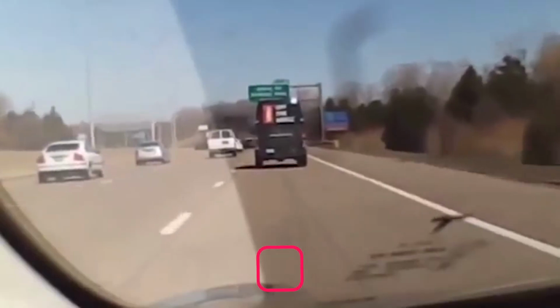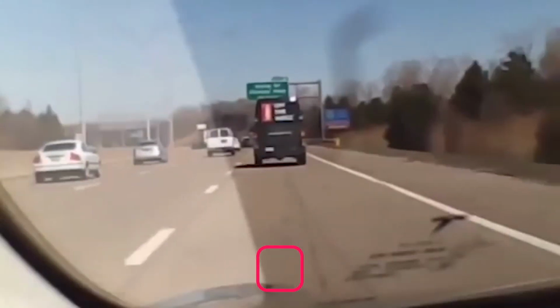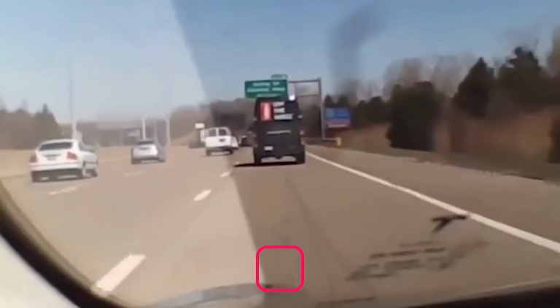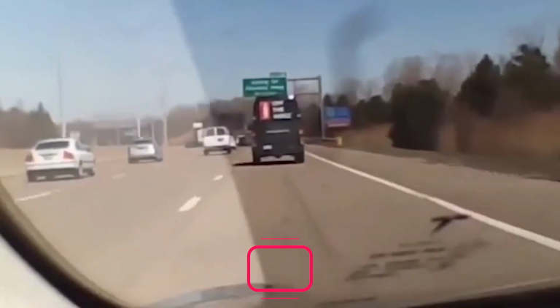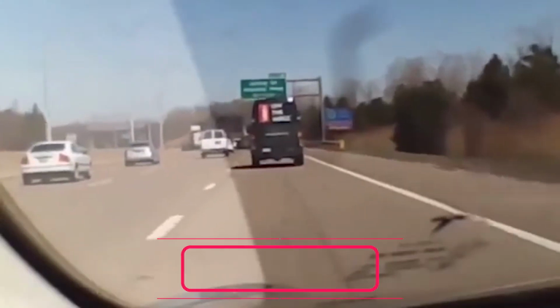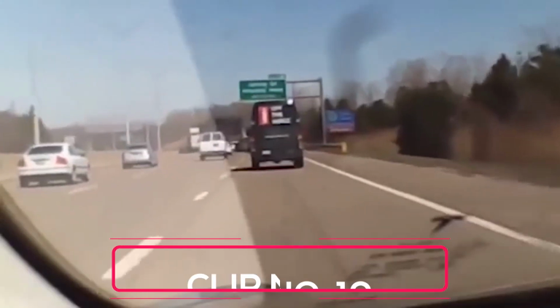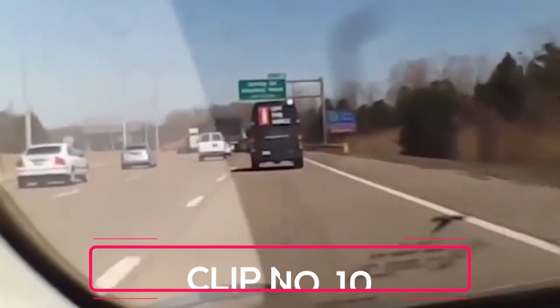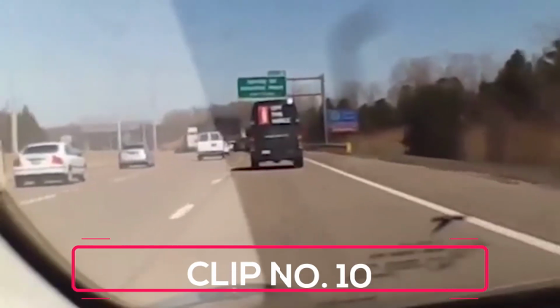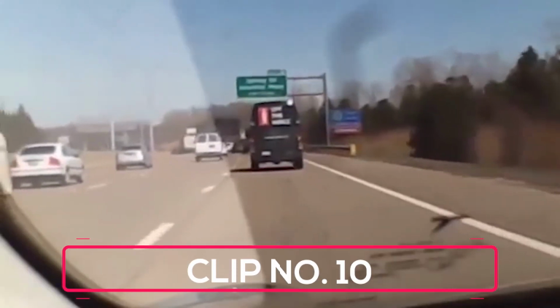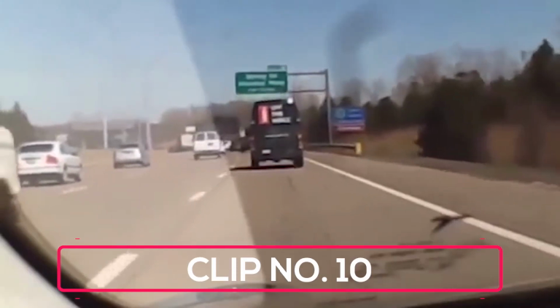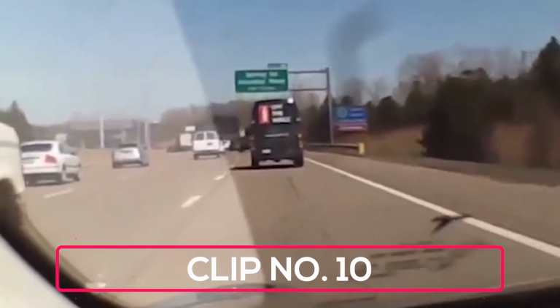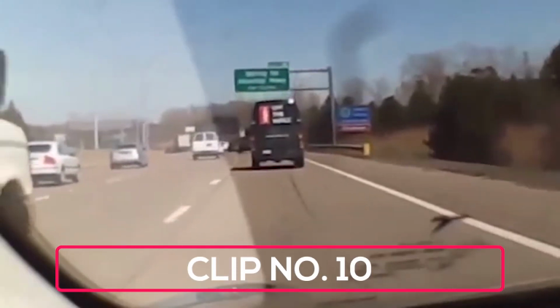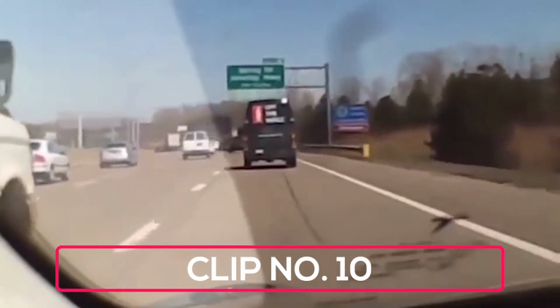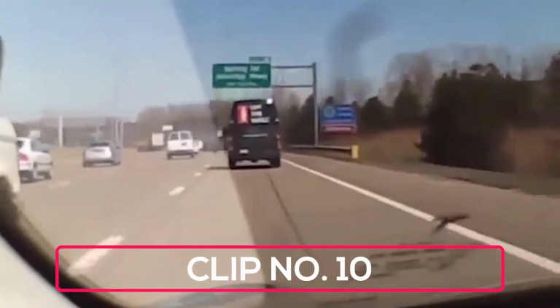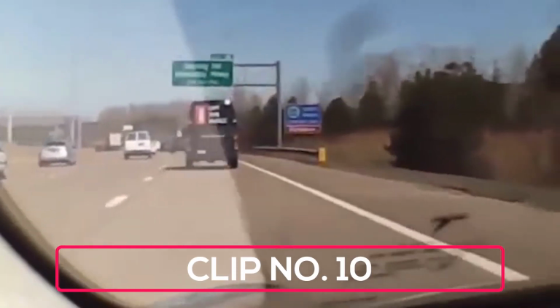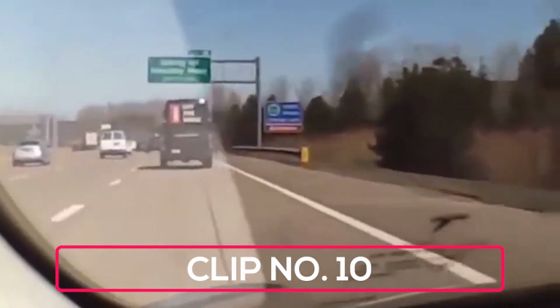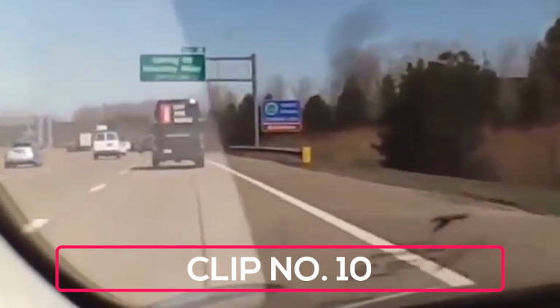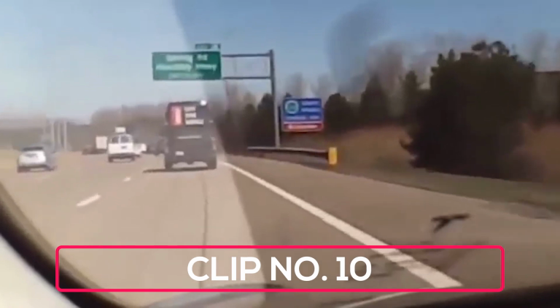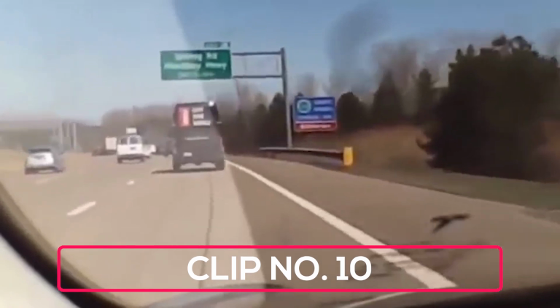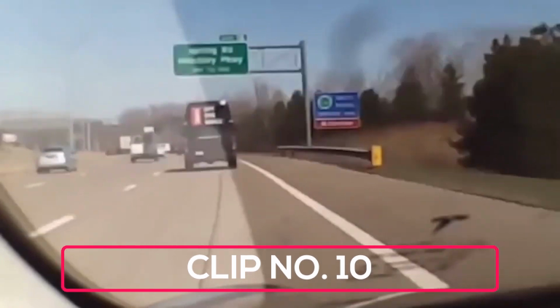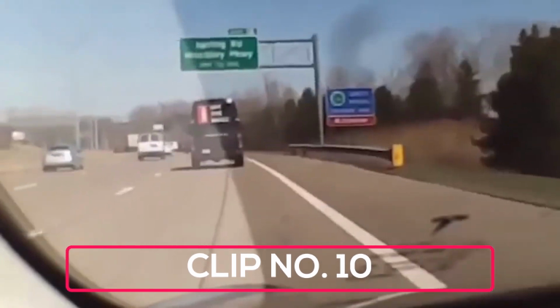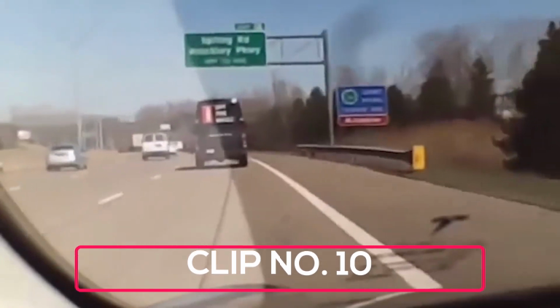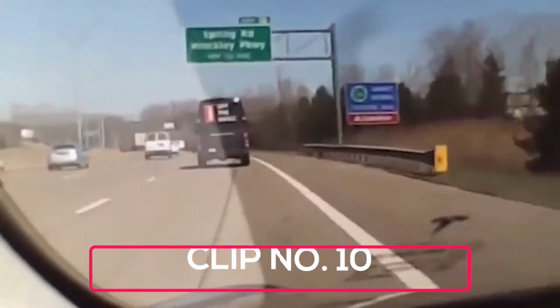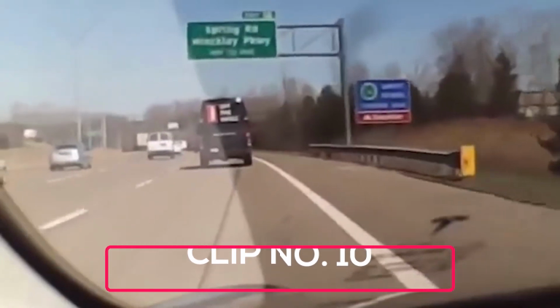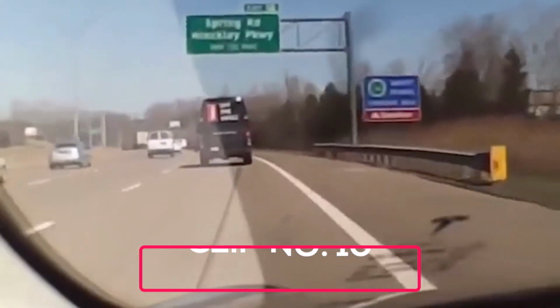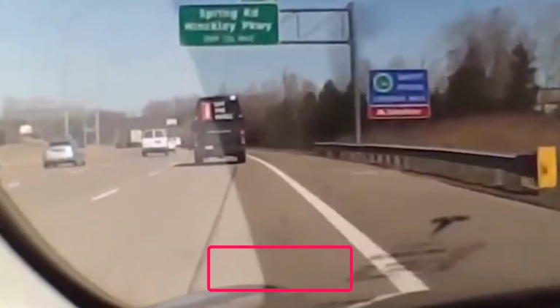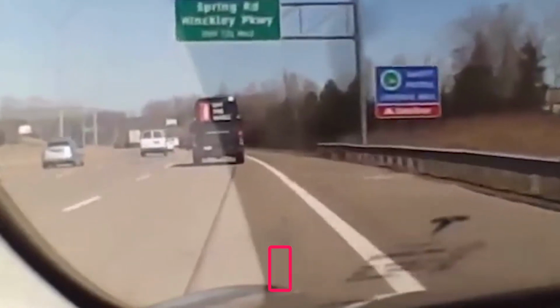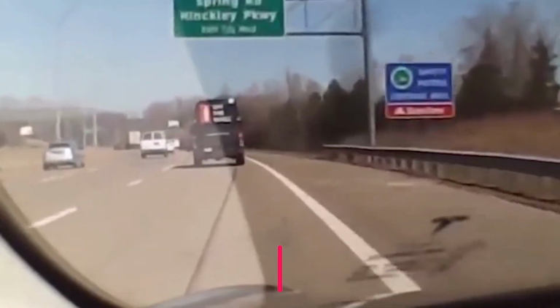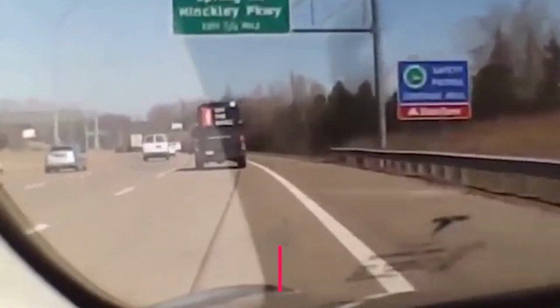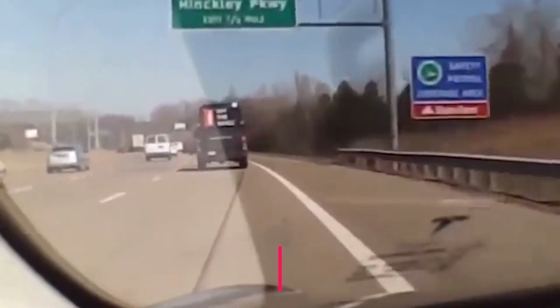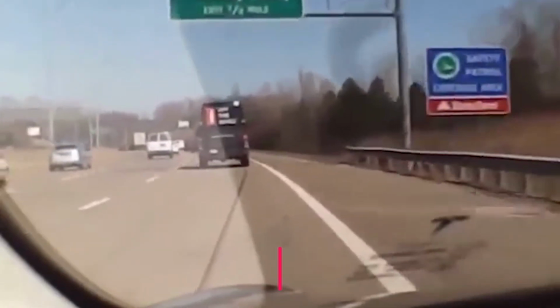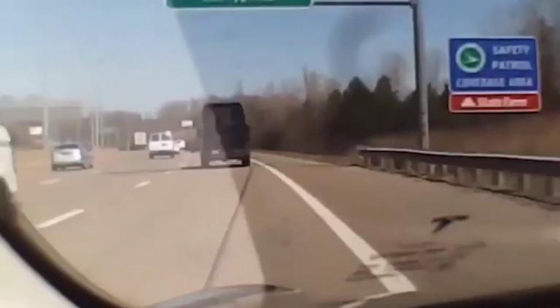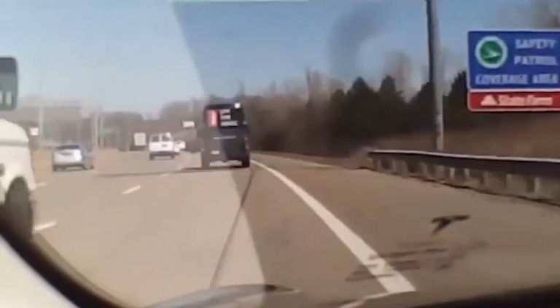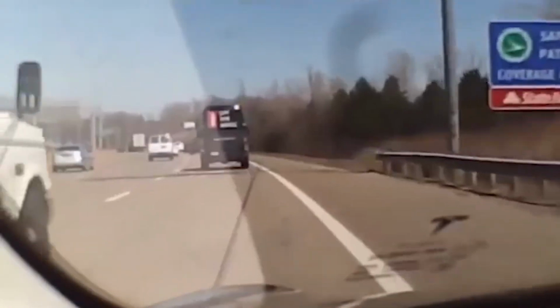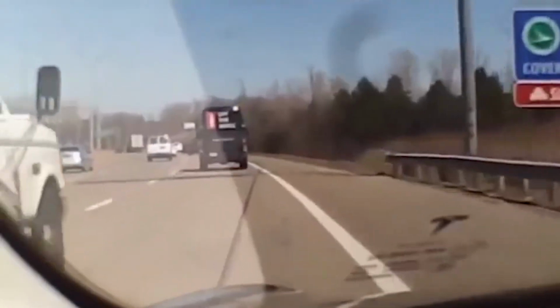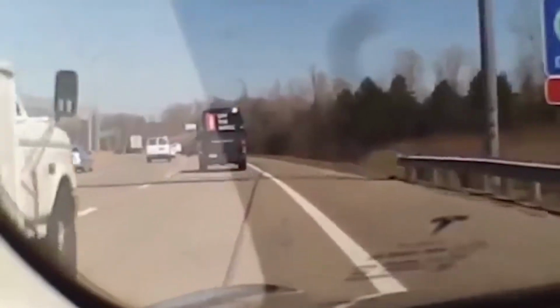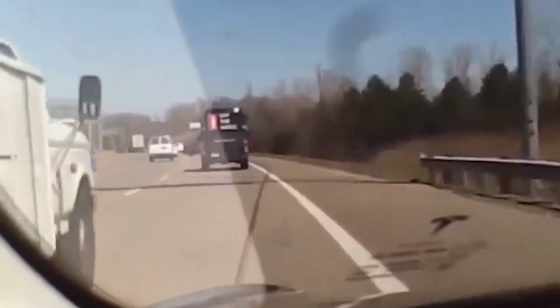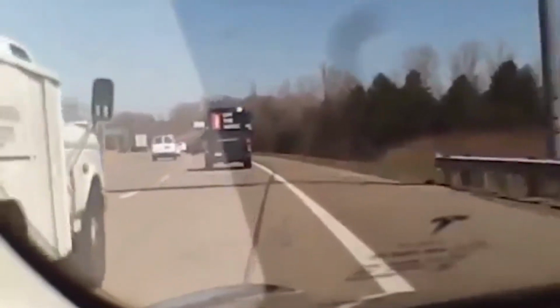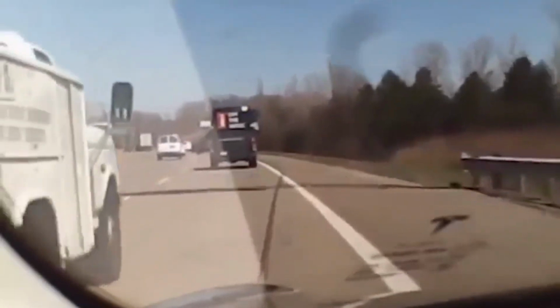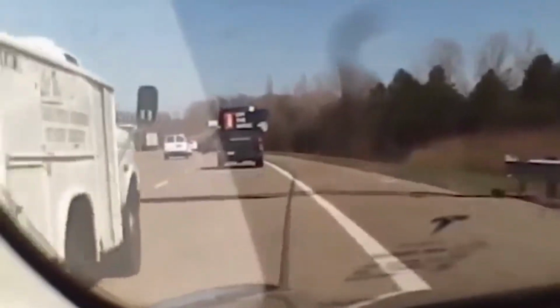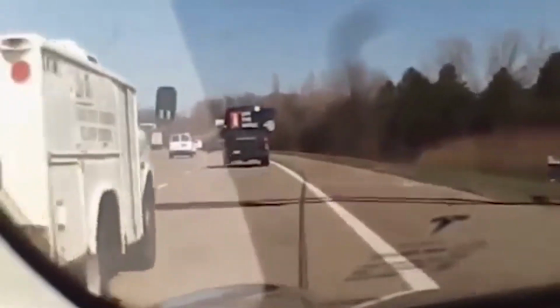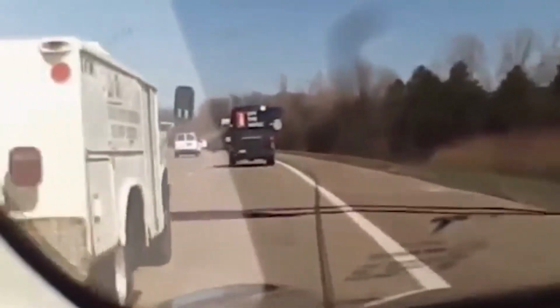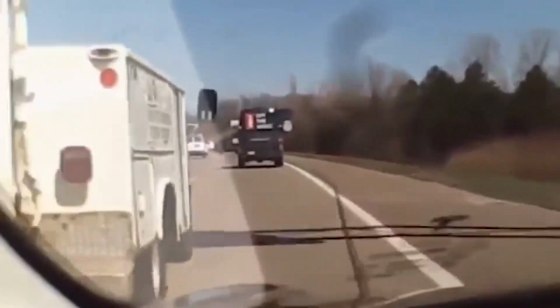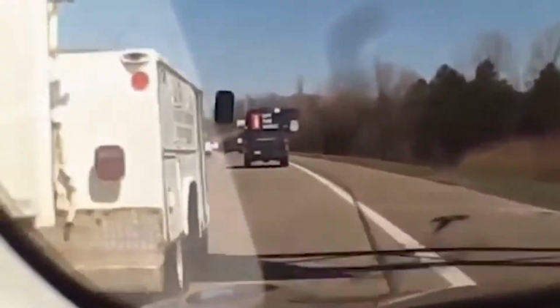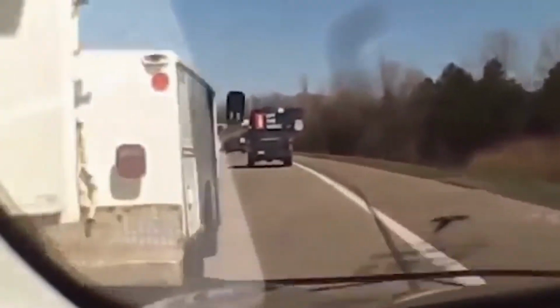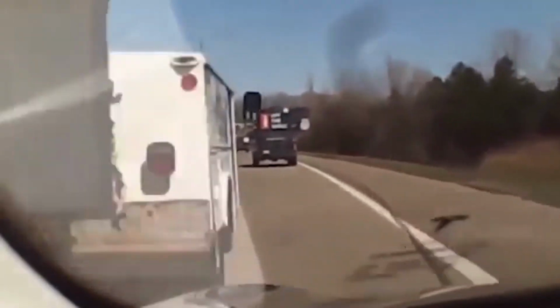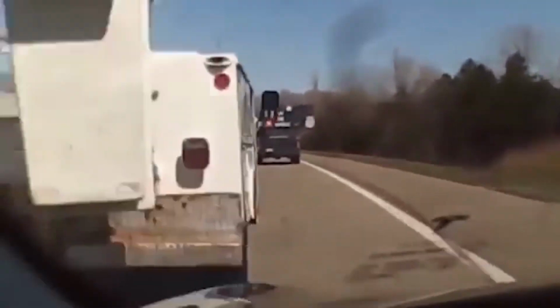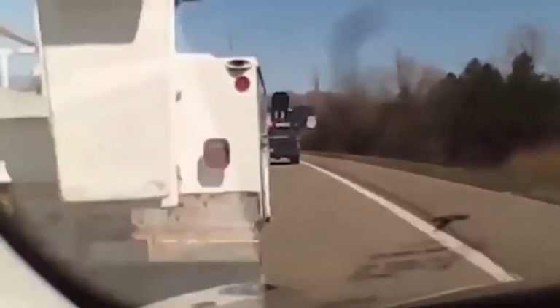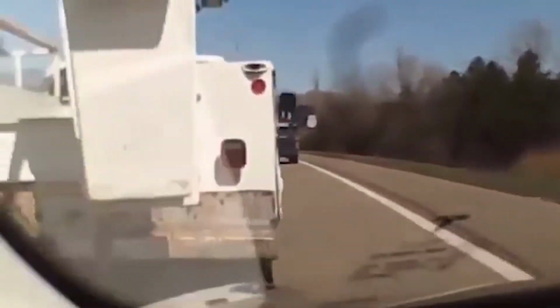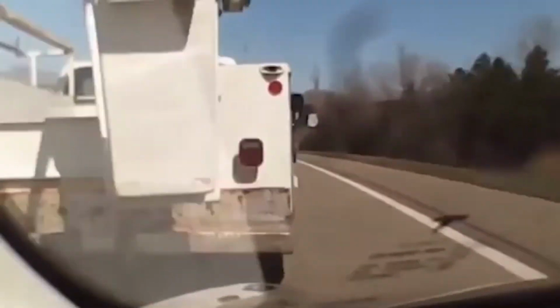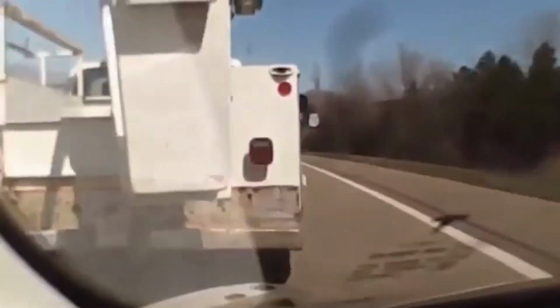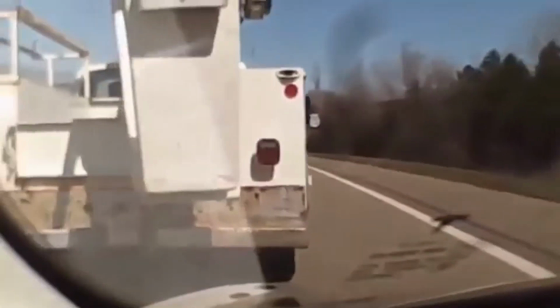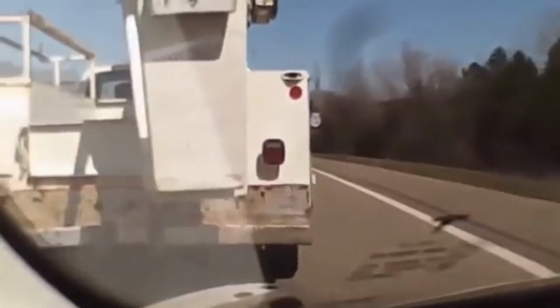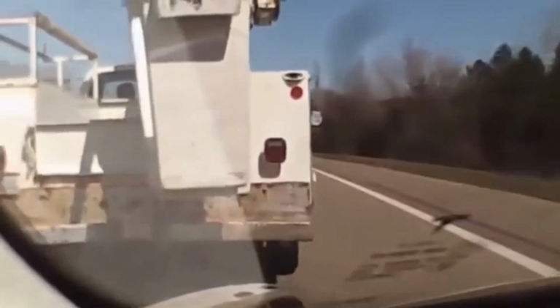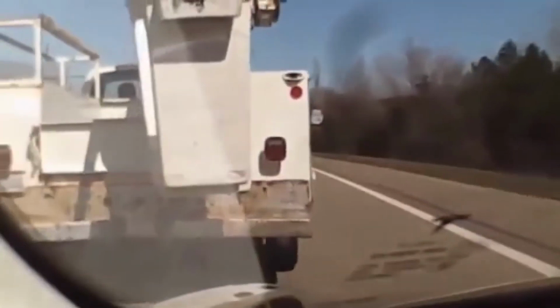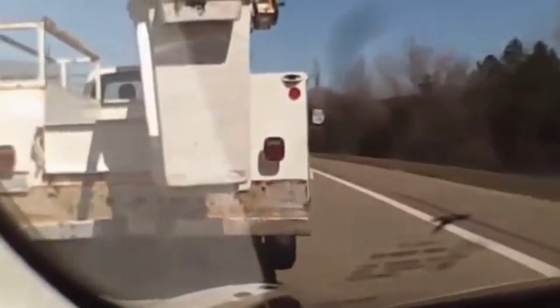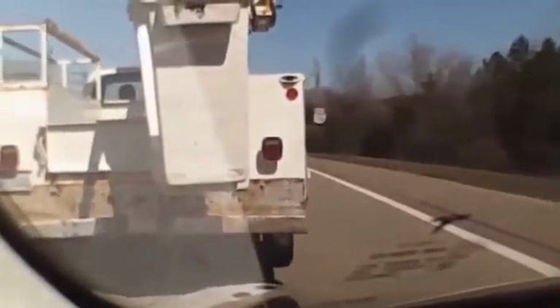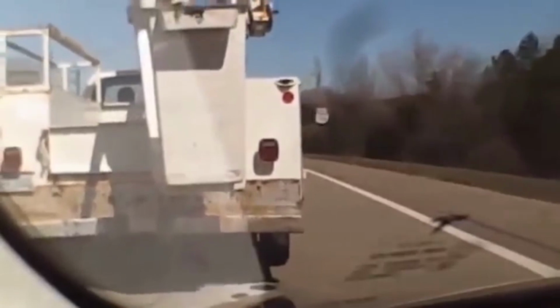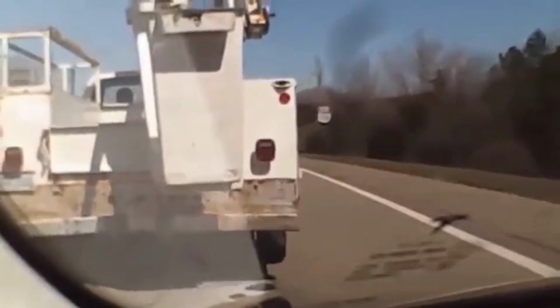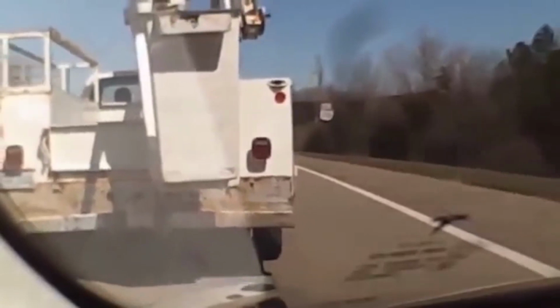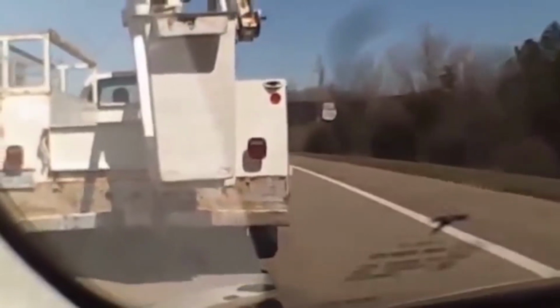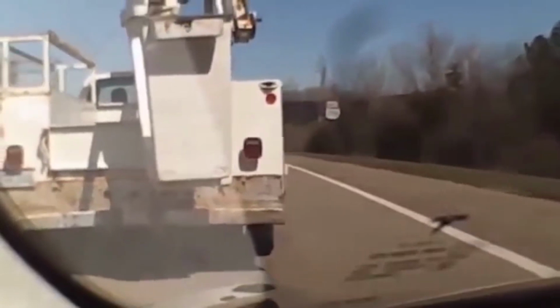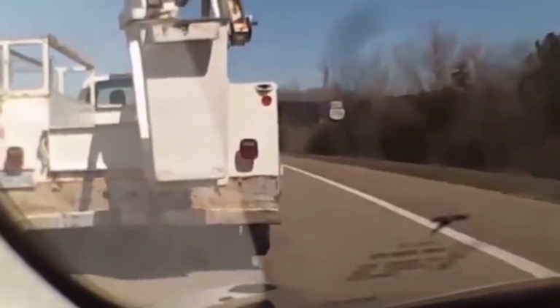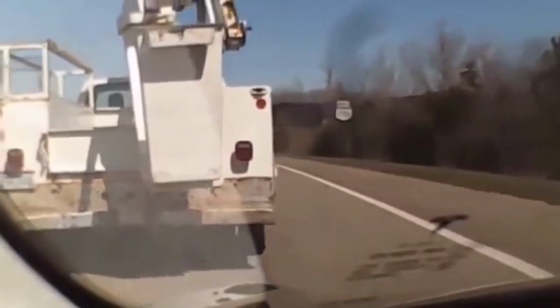Here, we see a white truck coming into our driver's lane from the left side. The Tesla sees it coming and veers to the right to avoid being sideswiped.